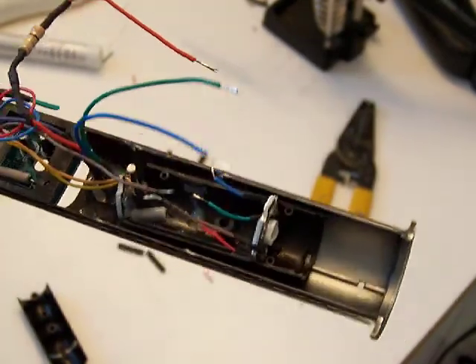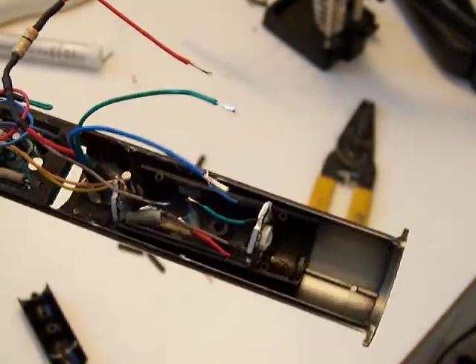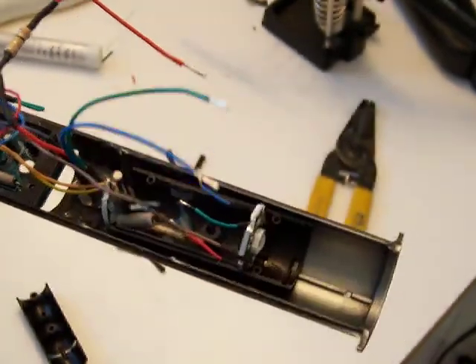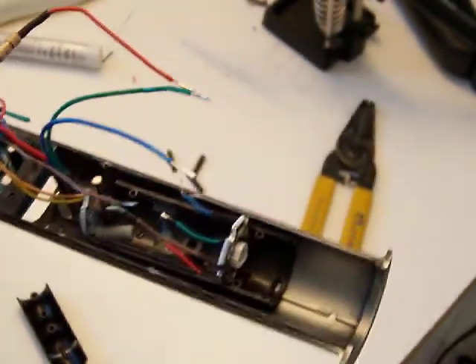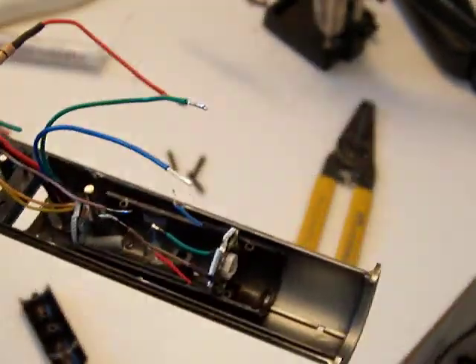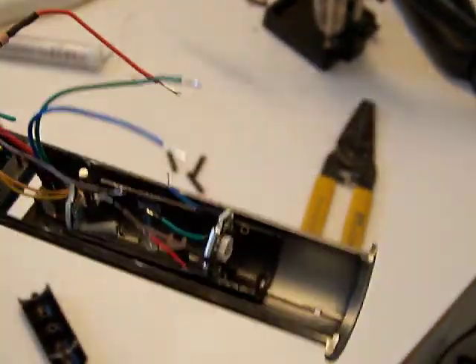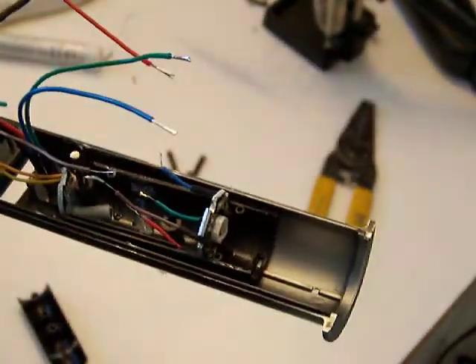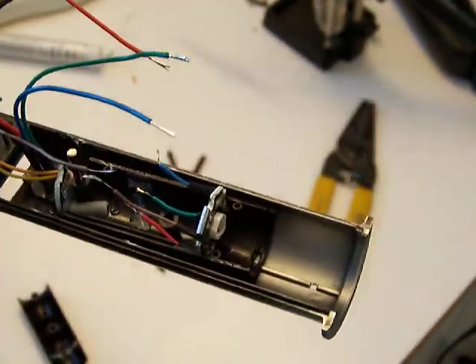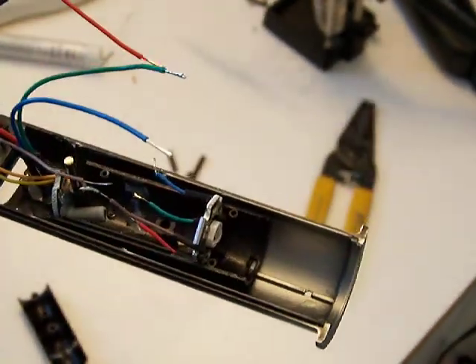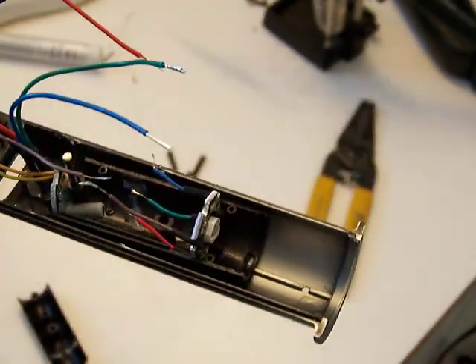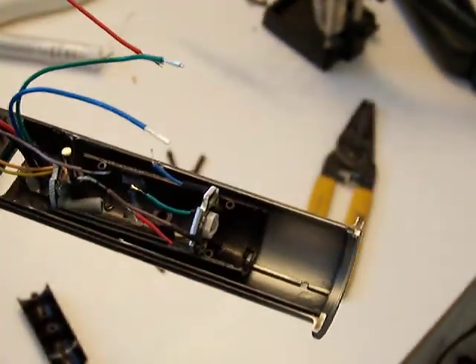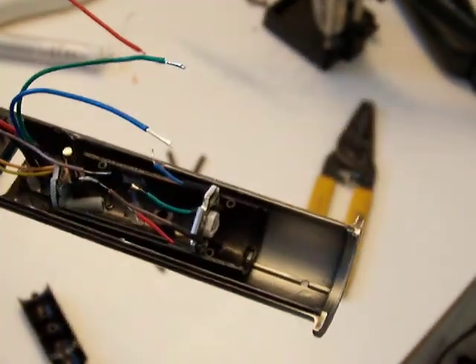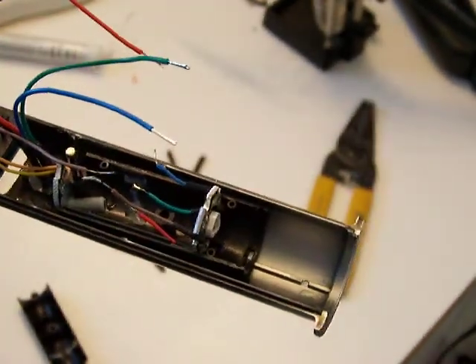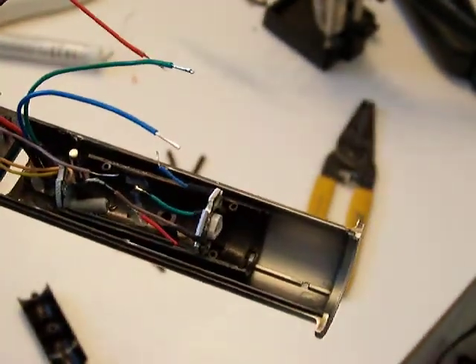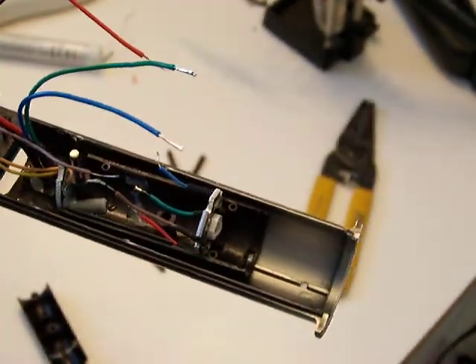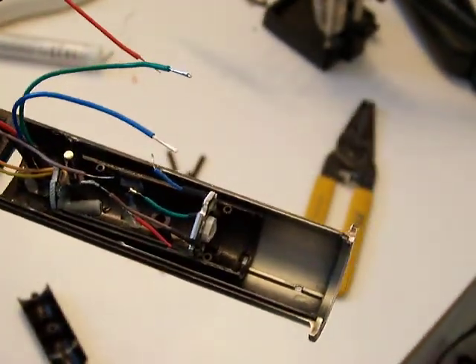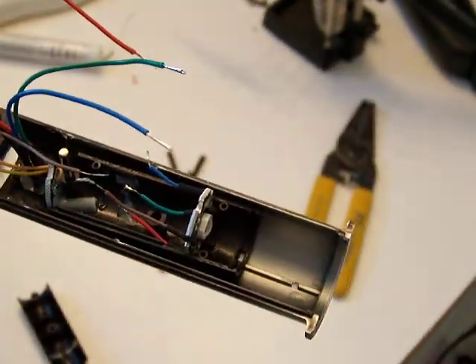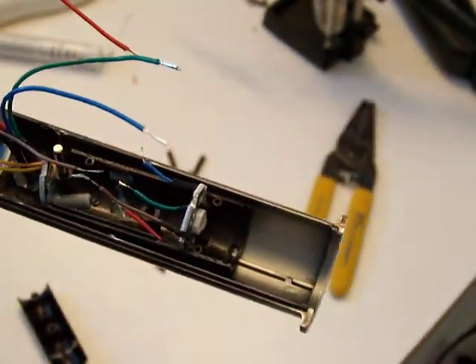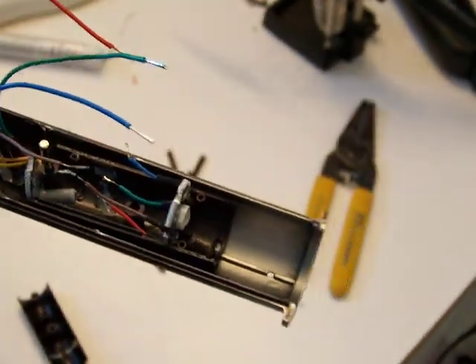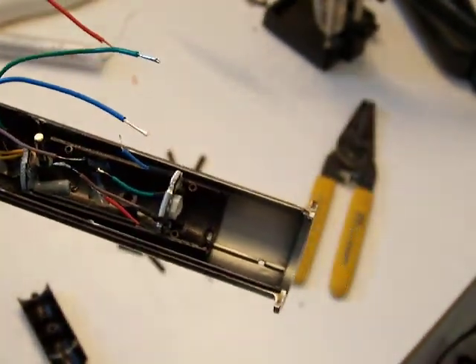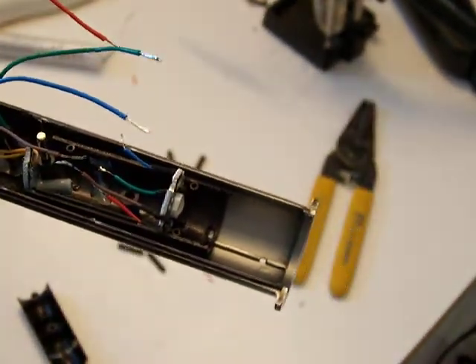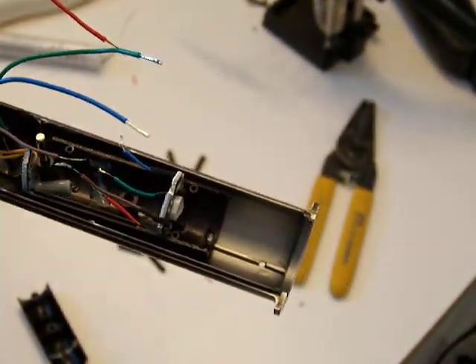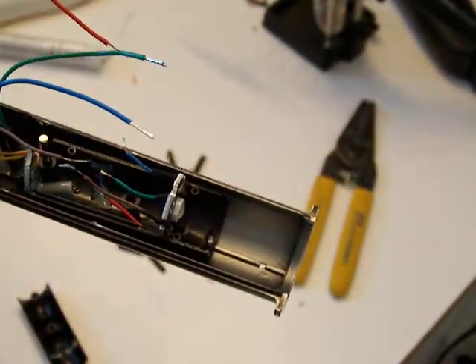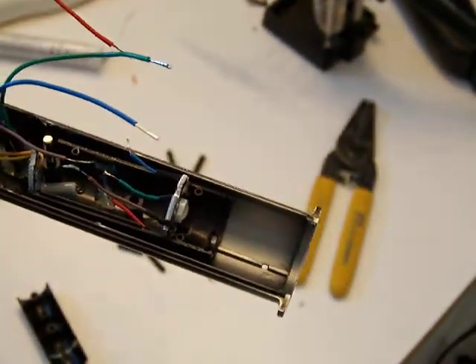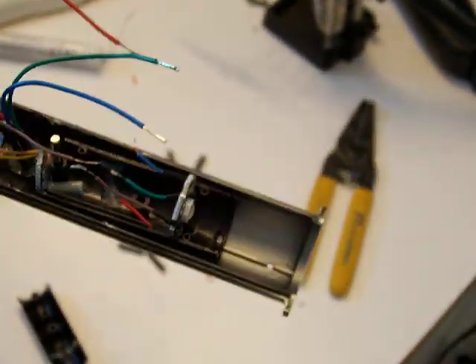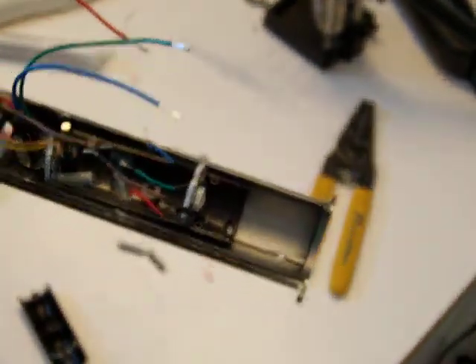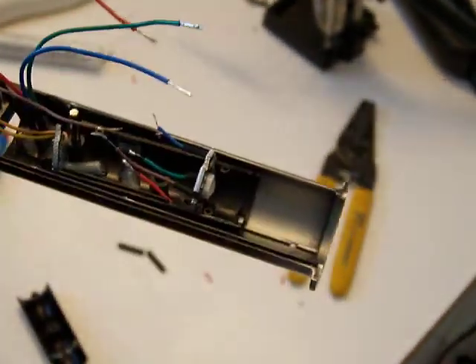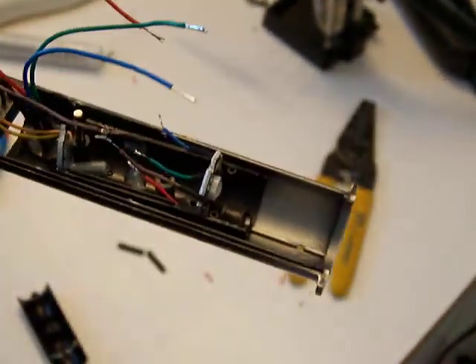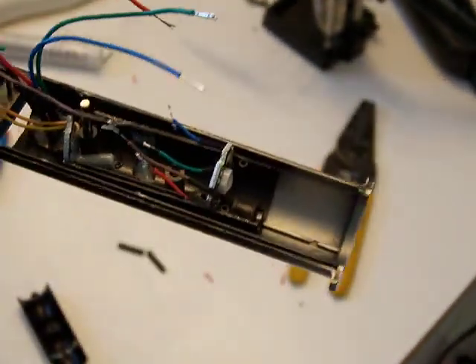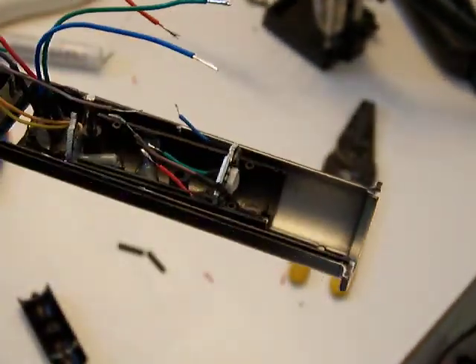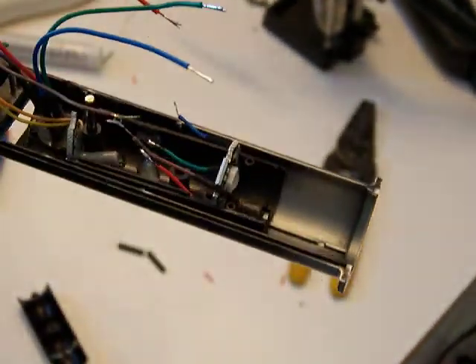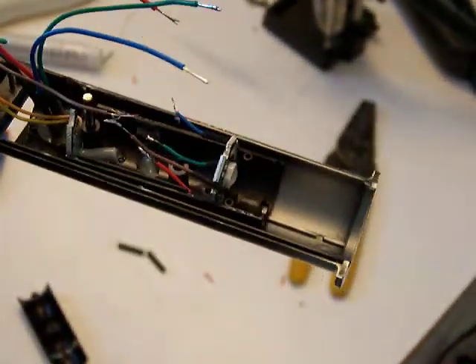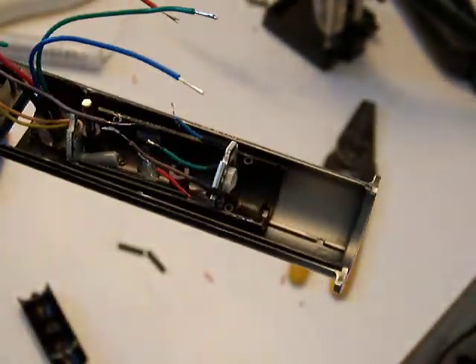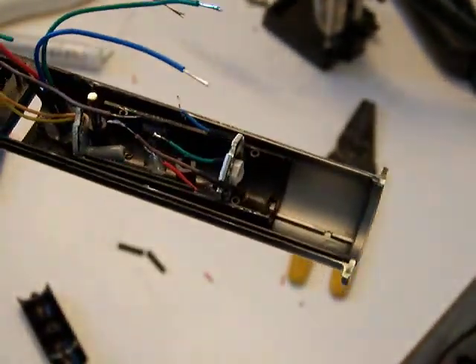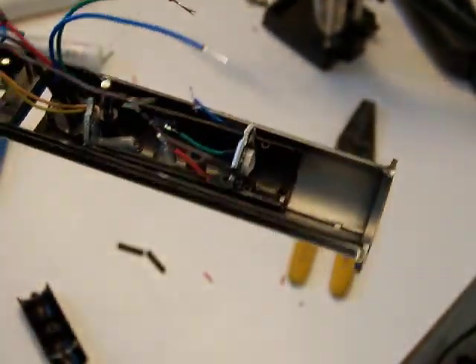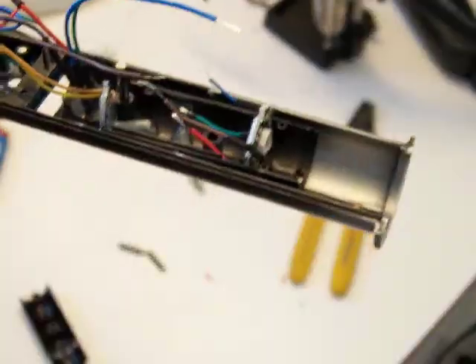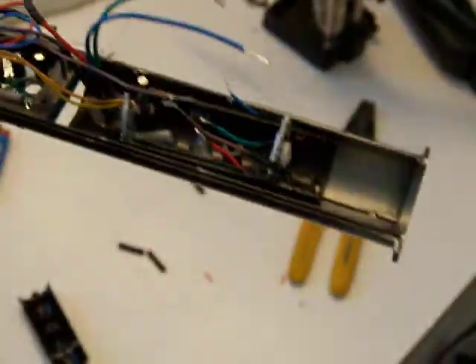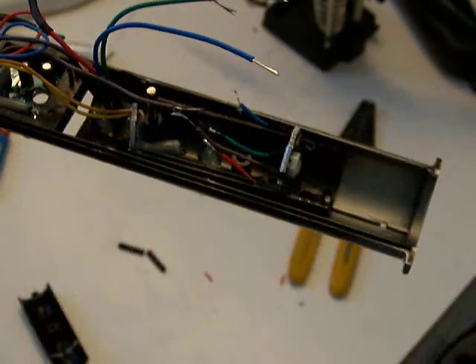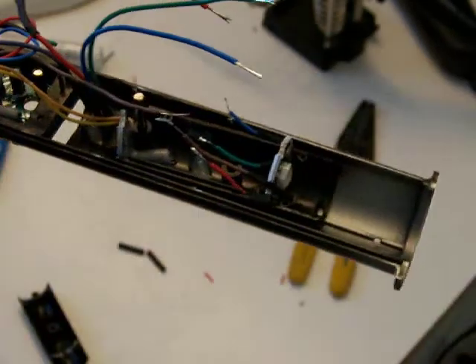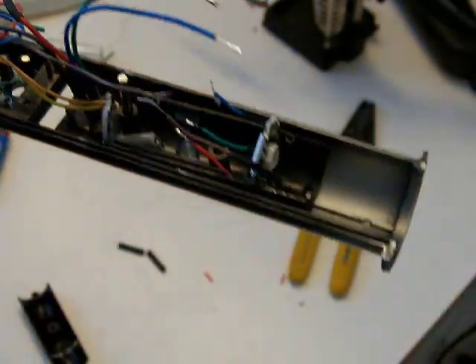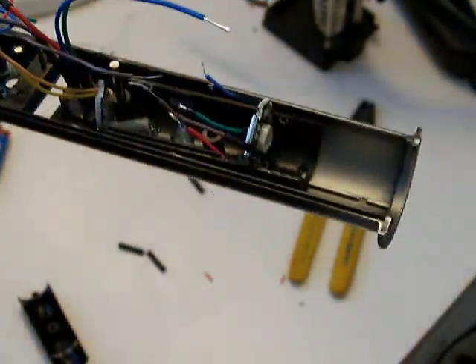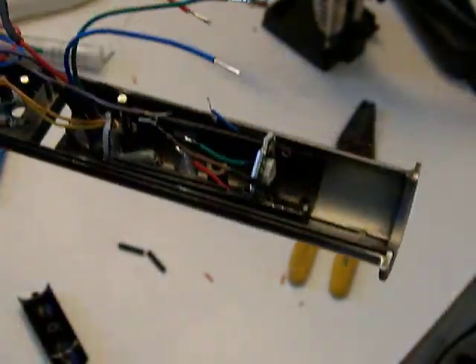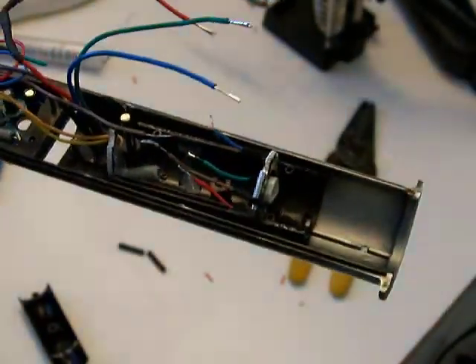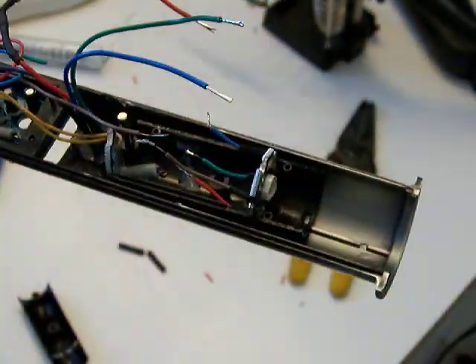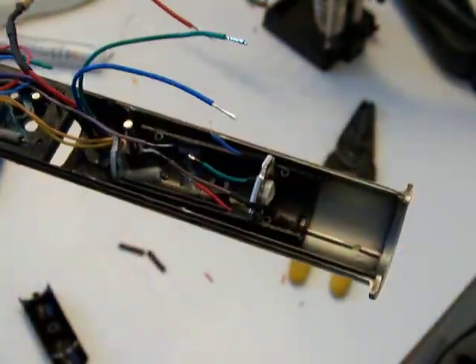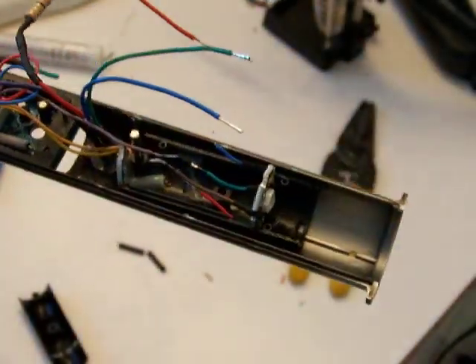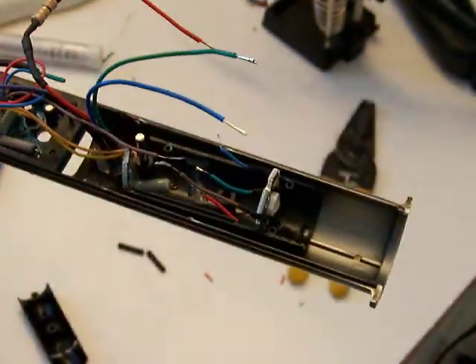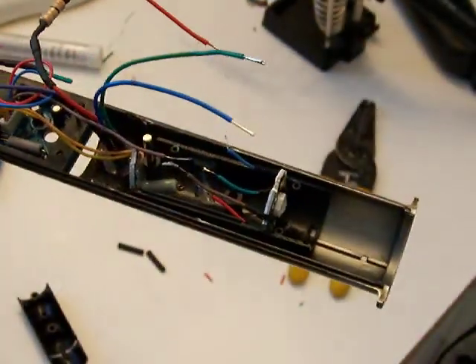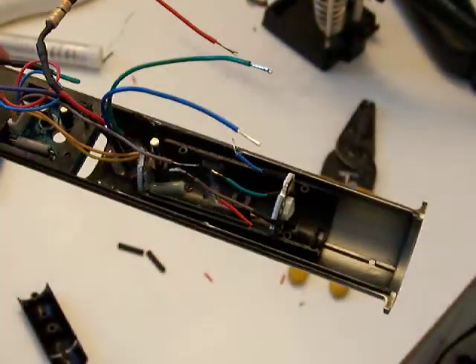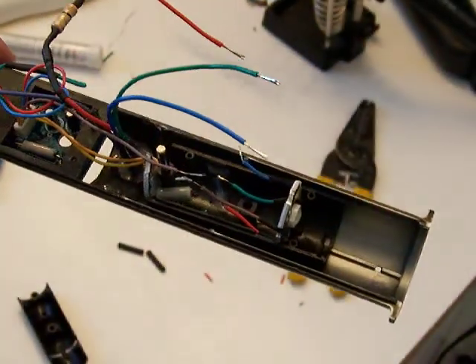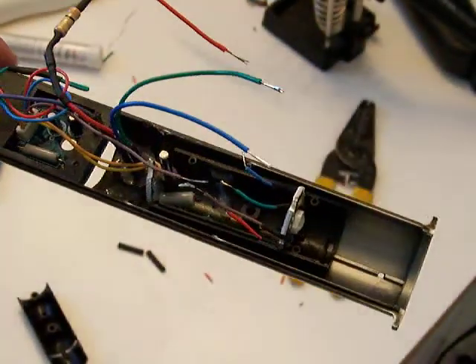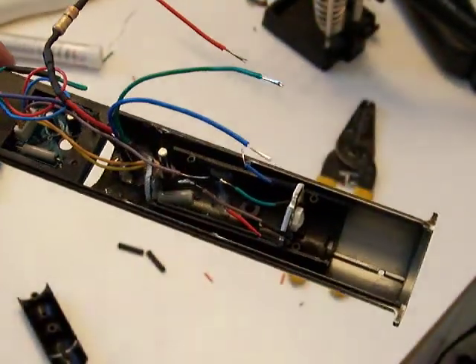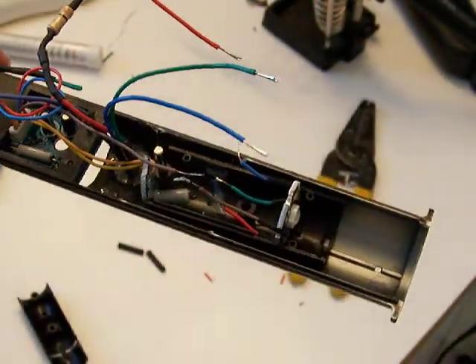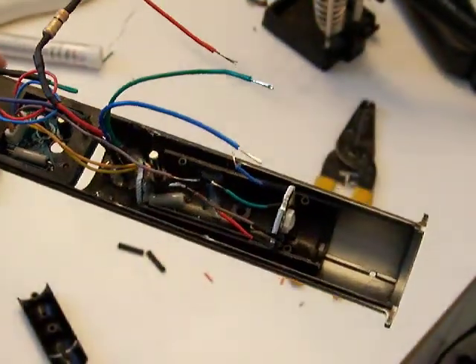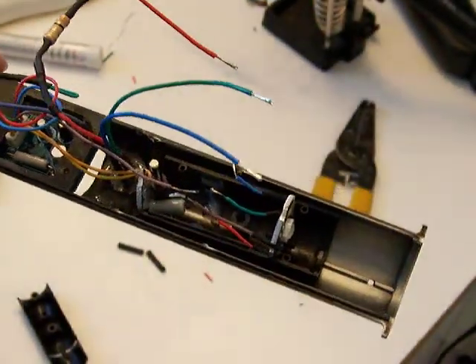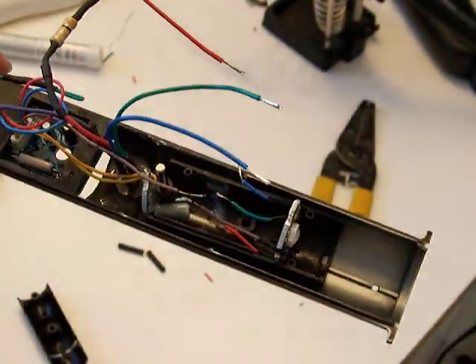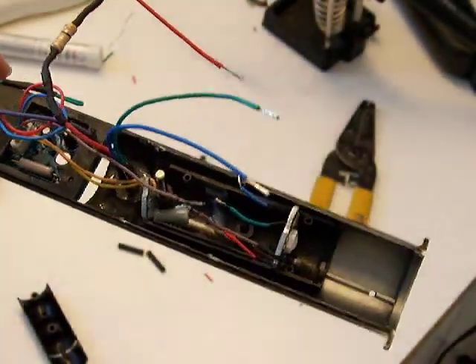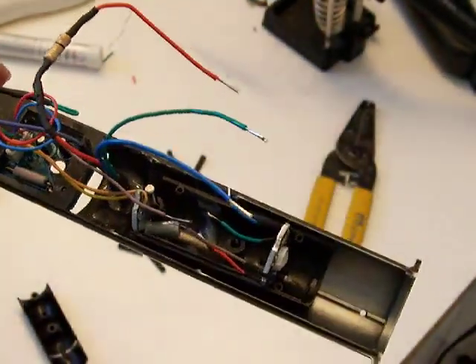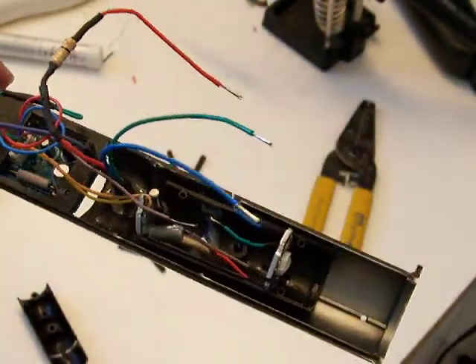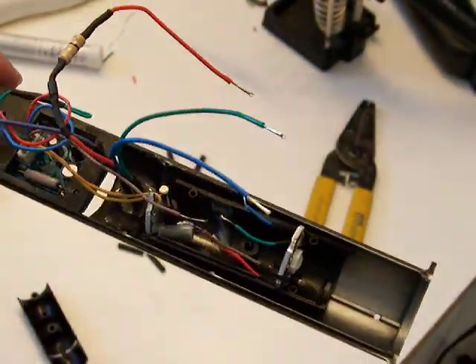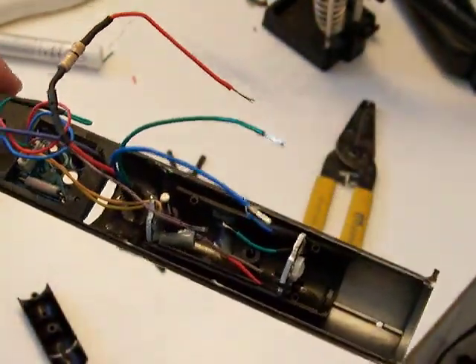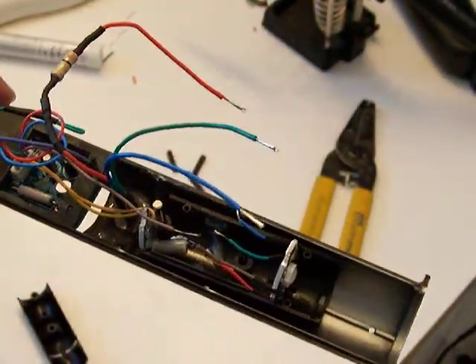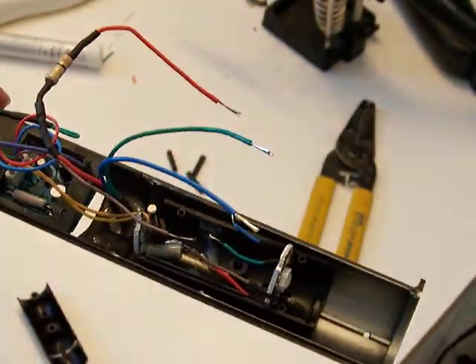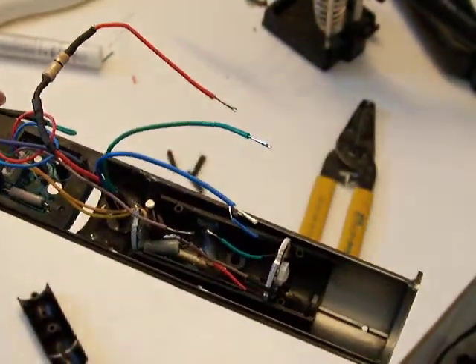I'll do one more just to show you what the solder connections look like when it's all done, and then we'll do the final put-together and power up.